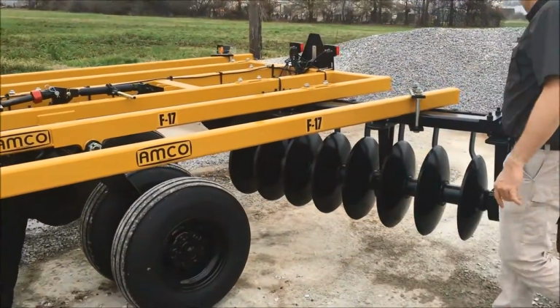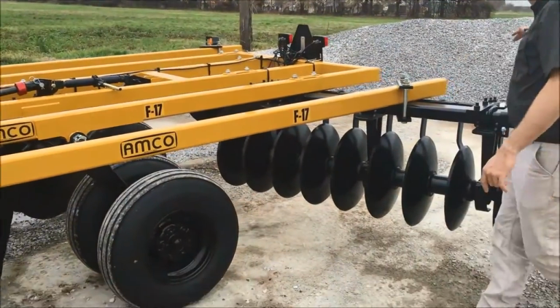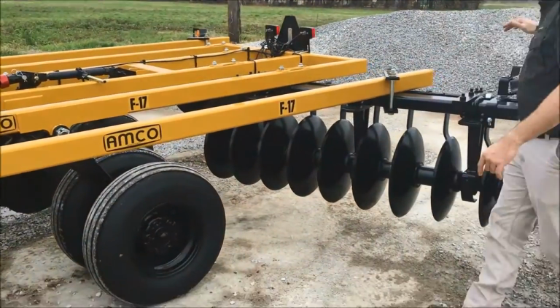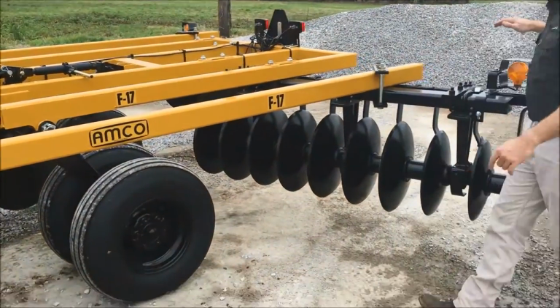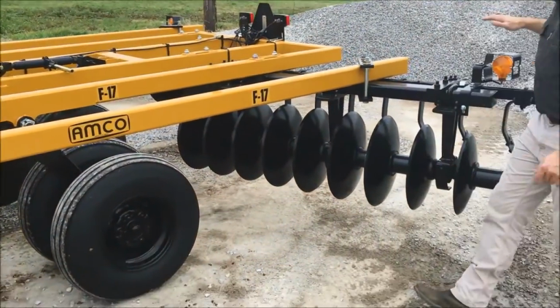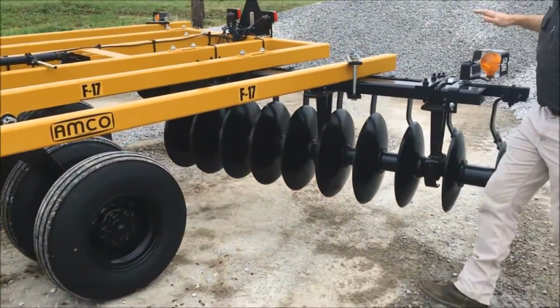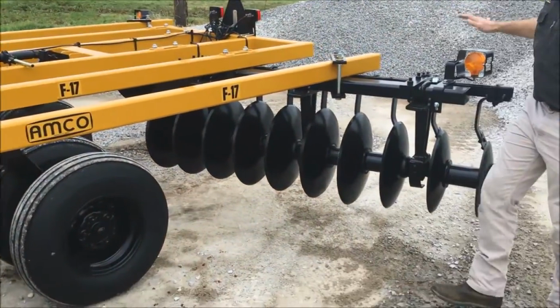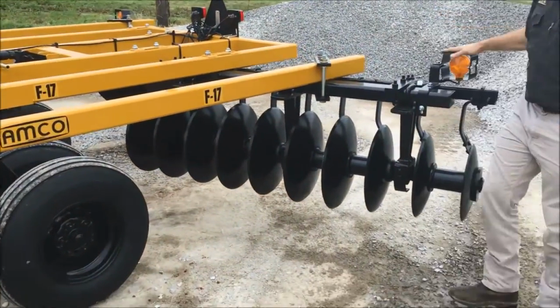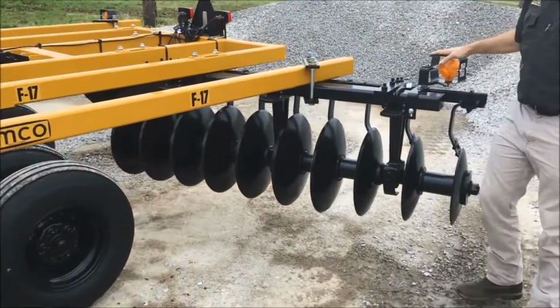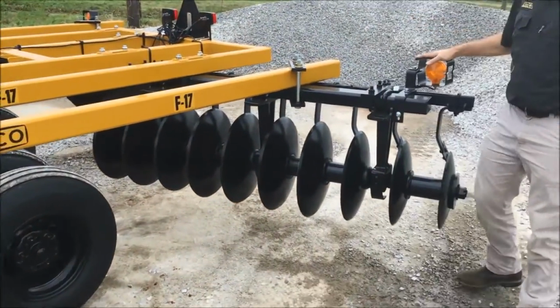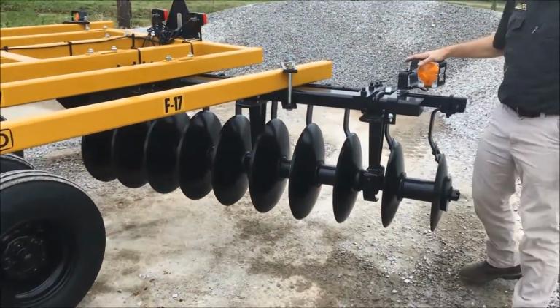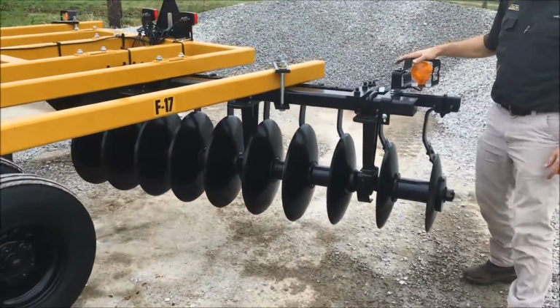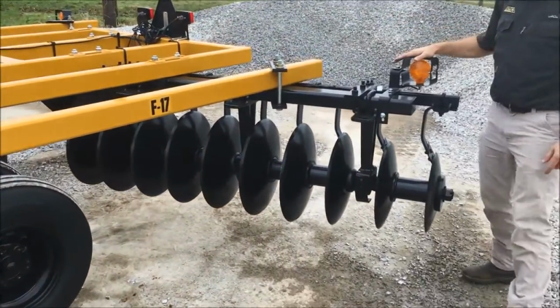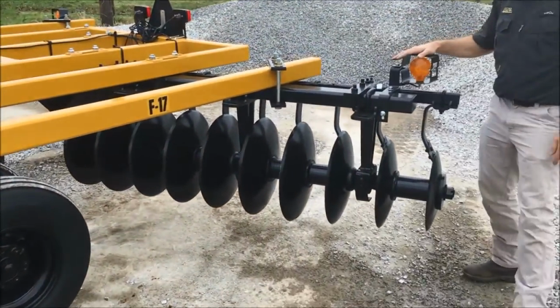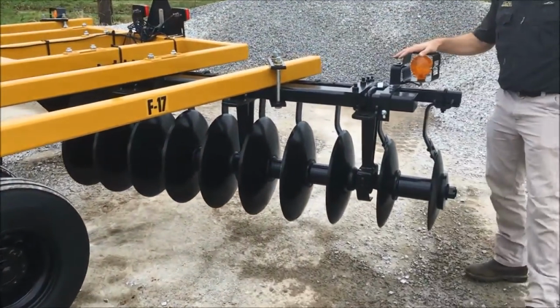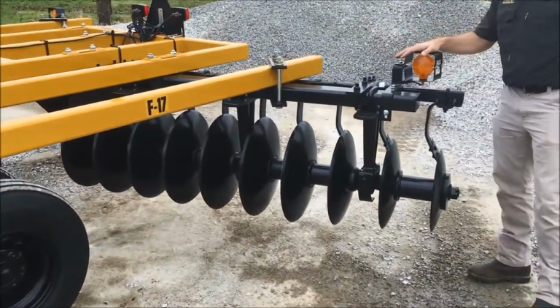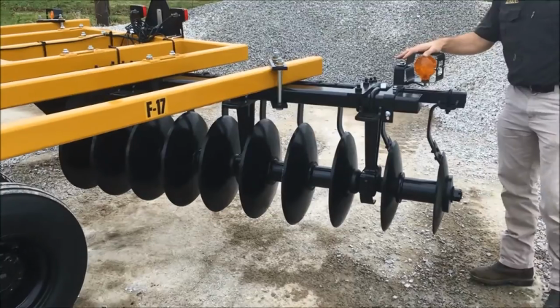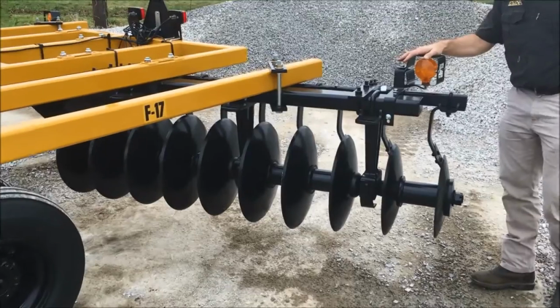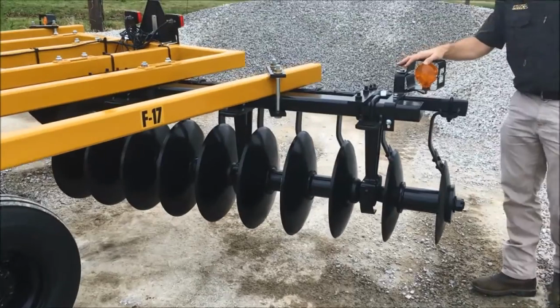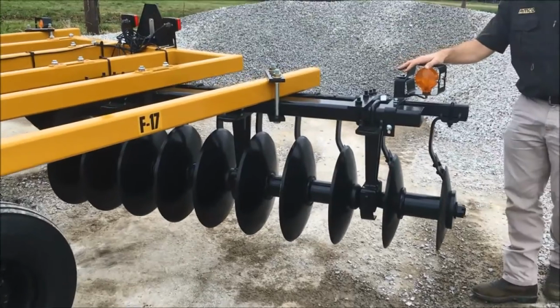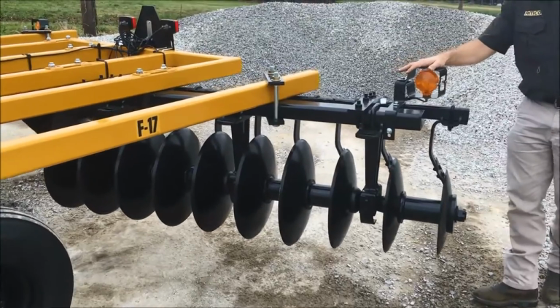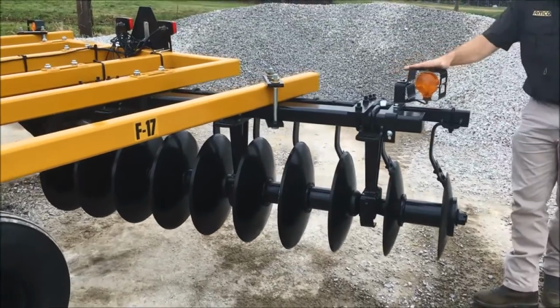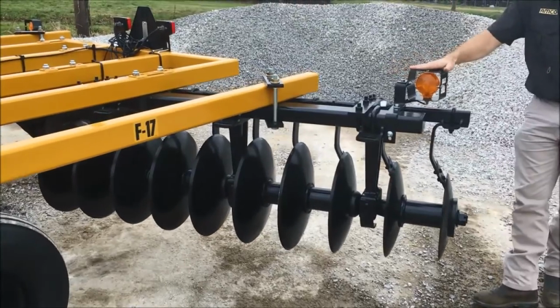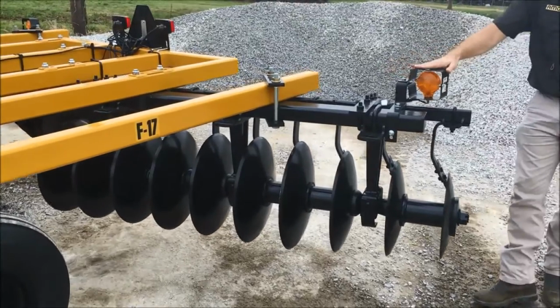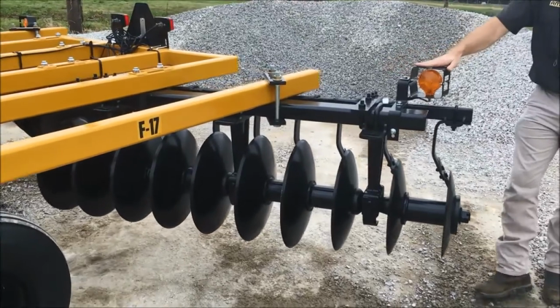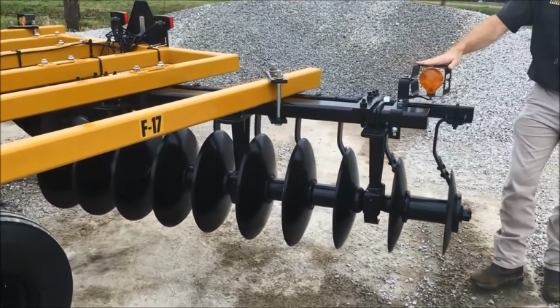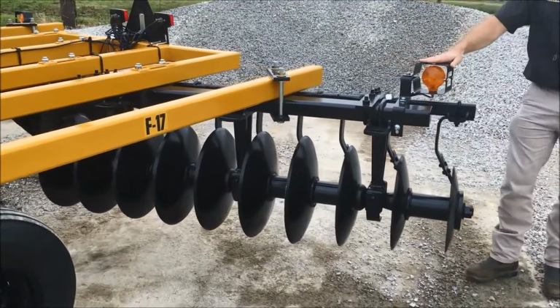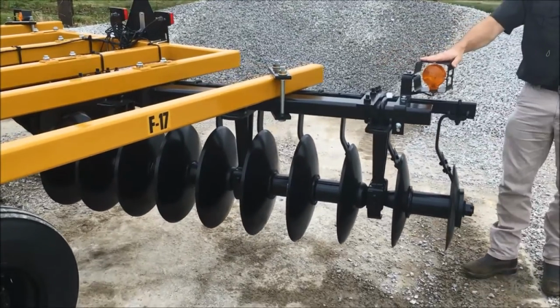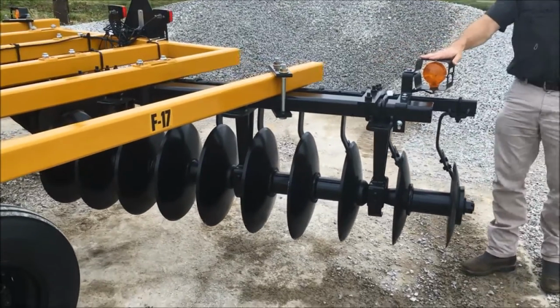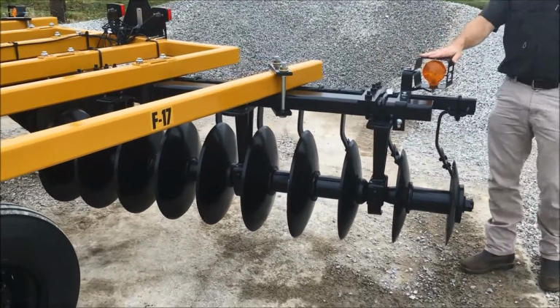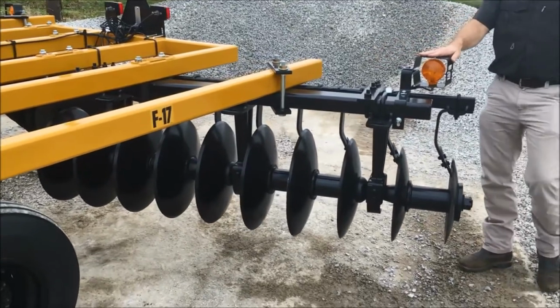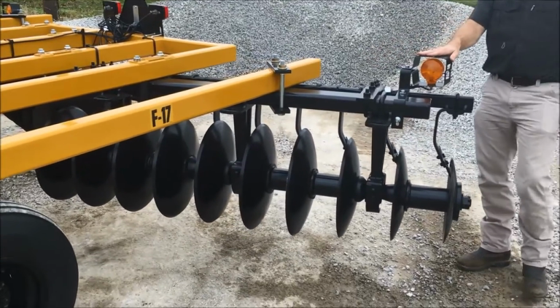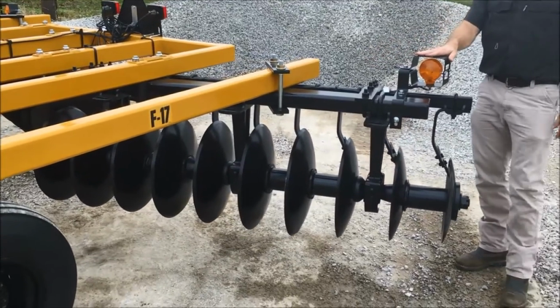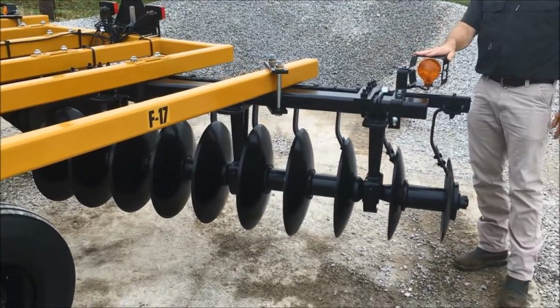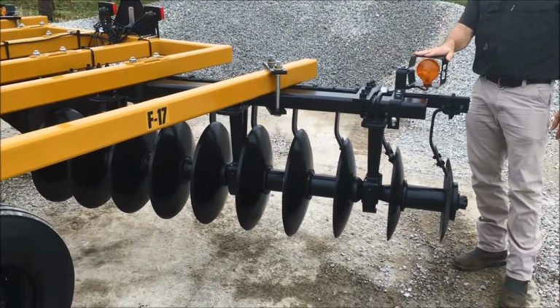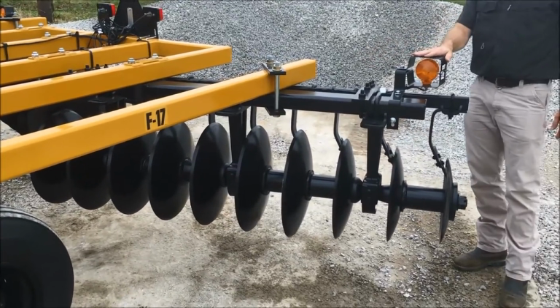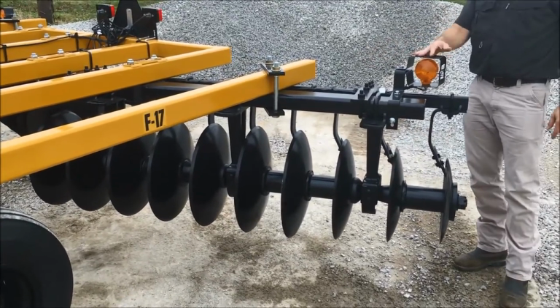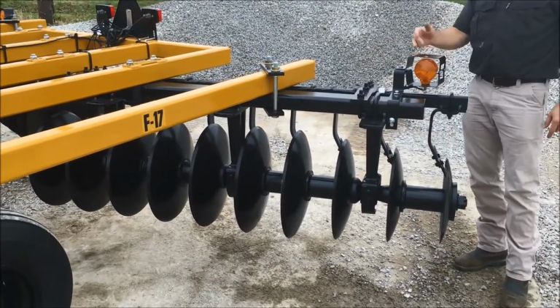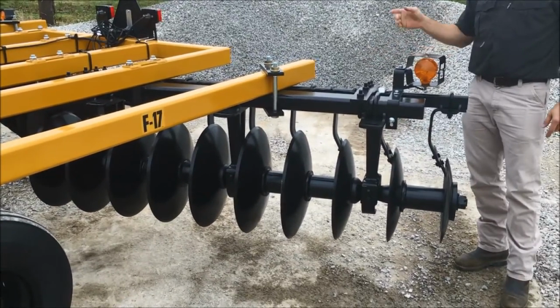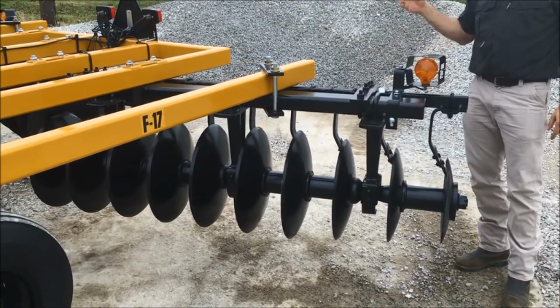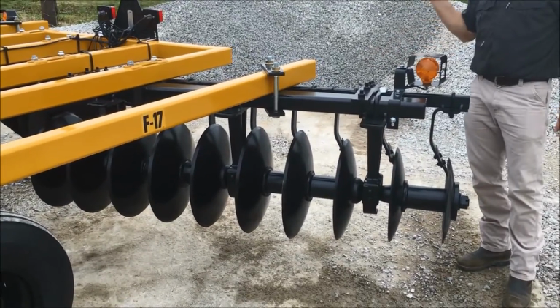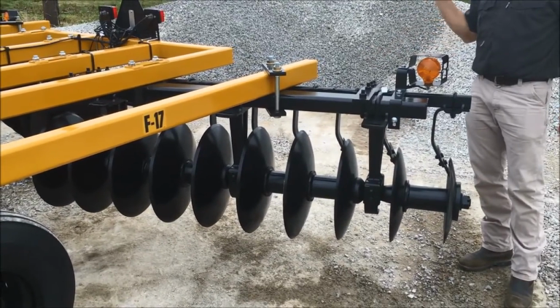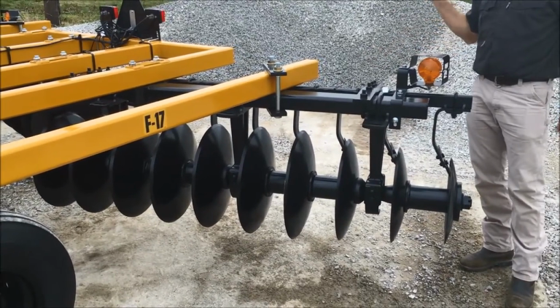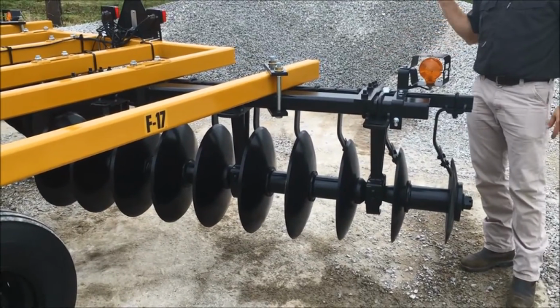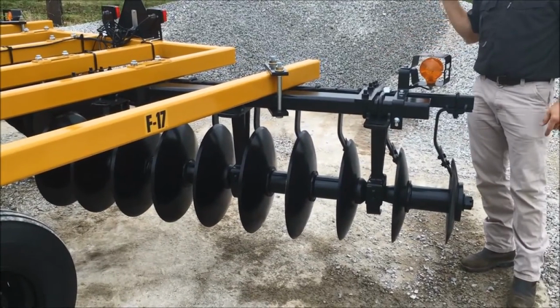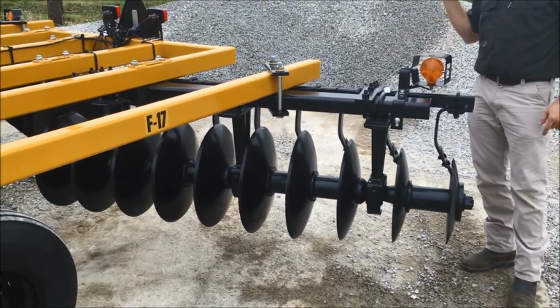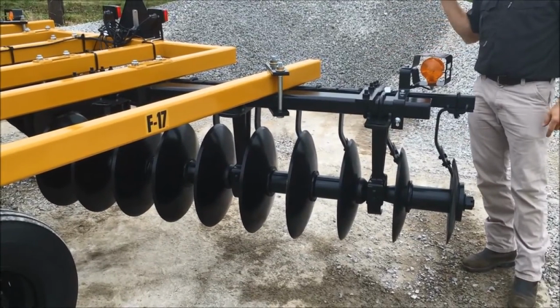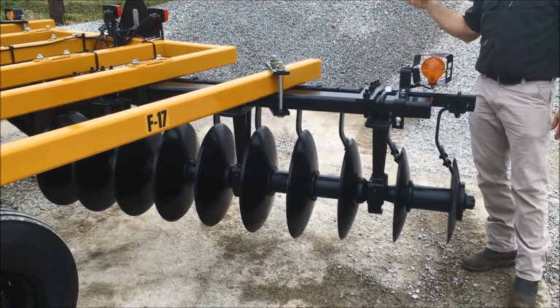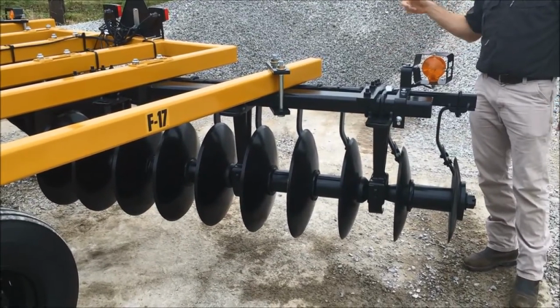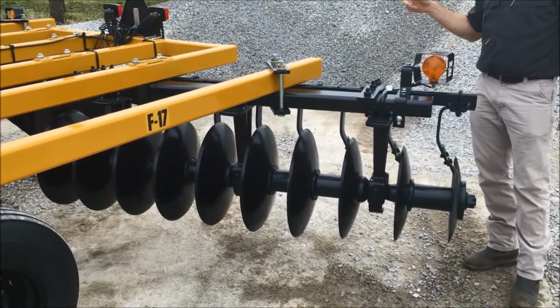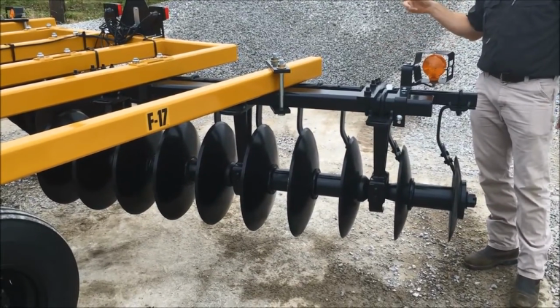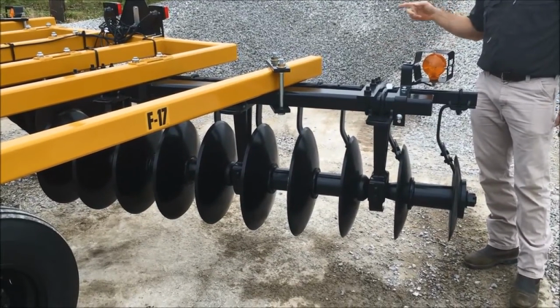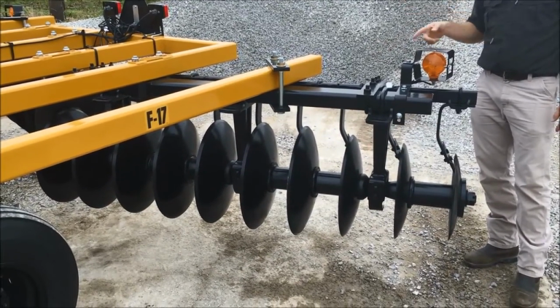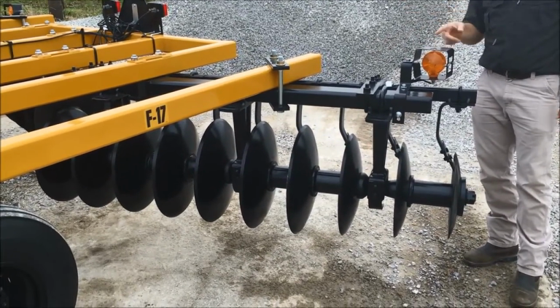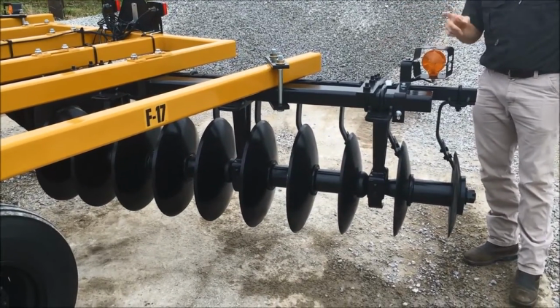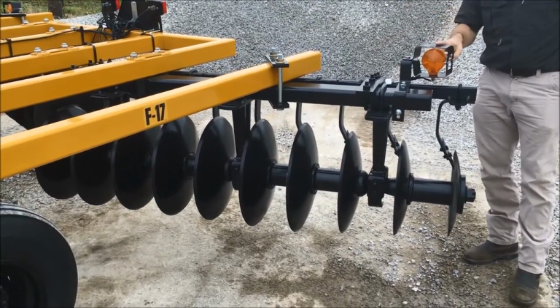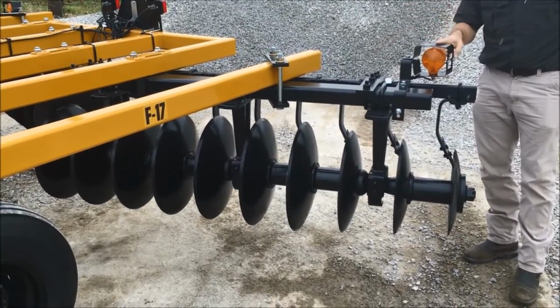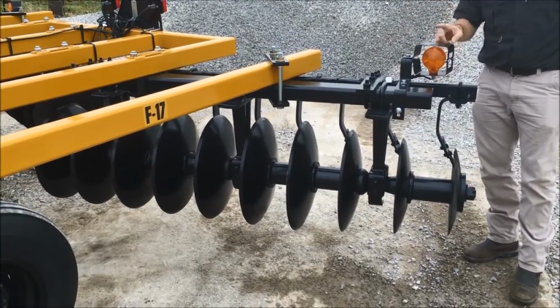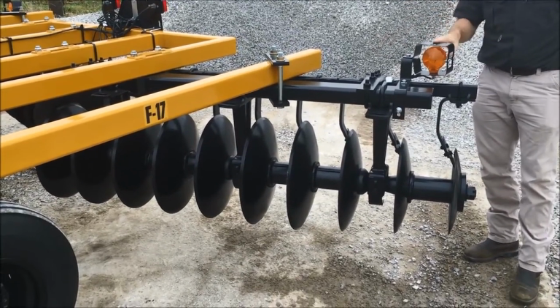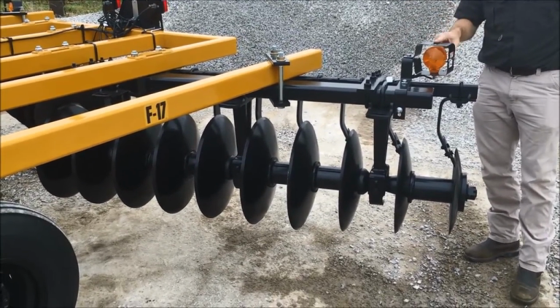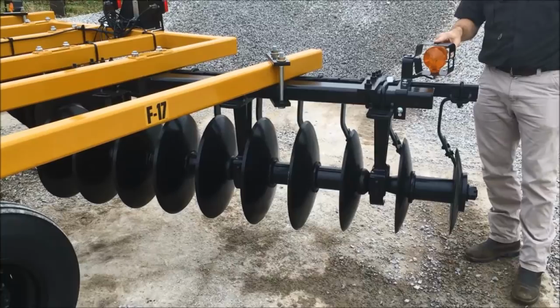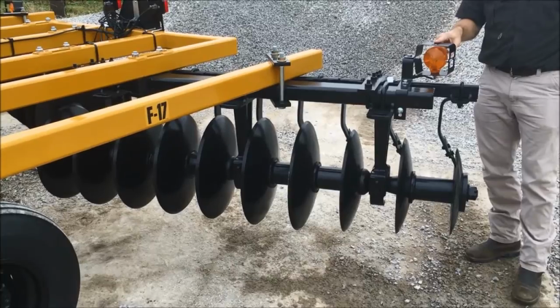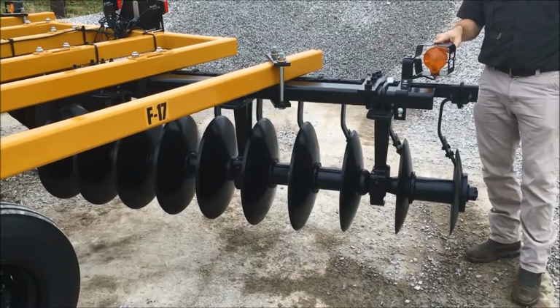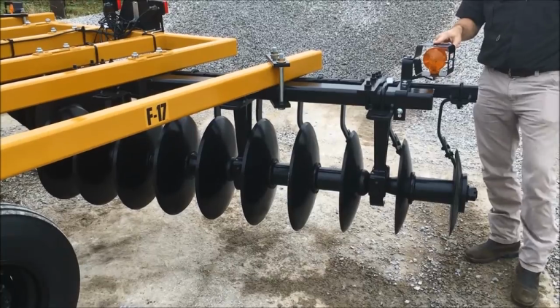Light kits are standard equipment on our F17. We have tail lights, blinkers, and flashers.